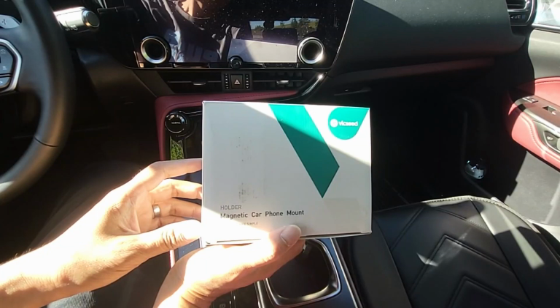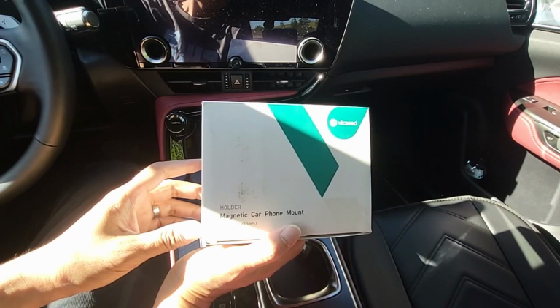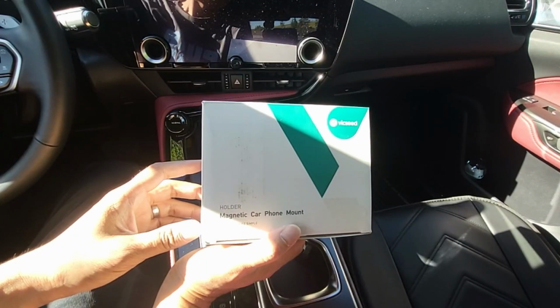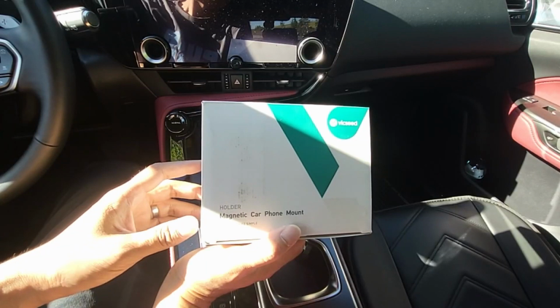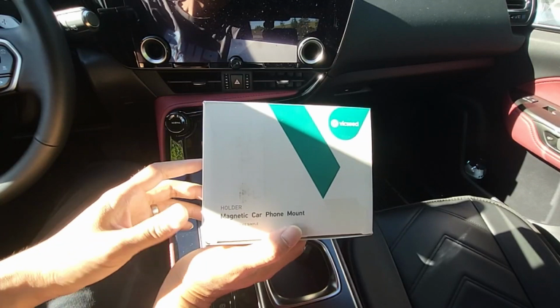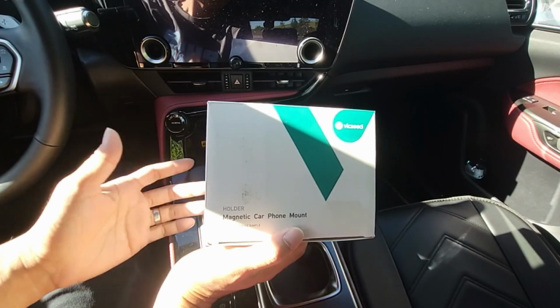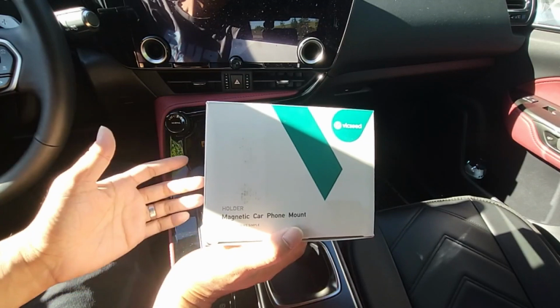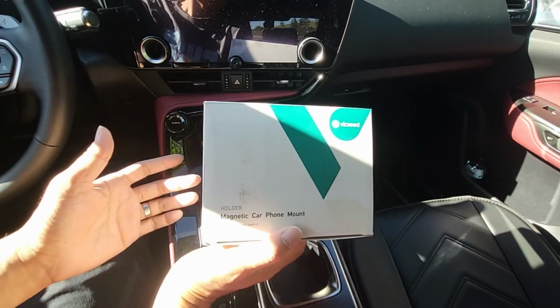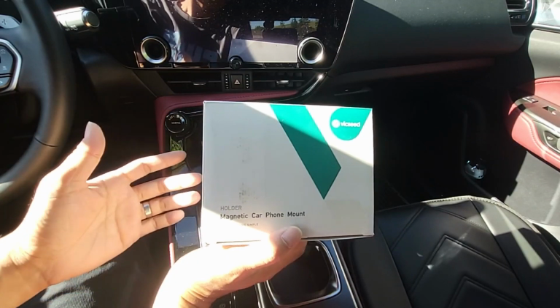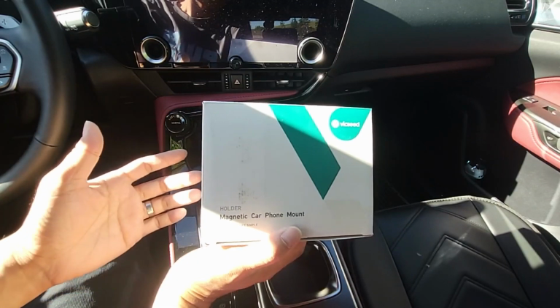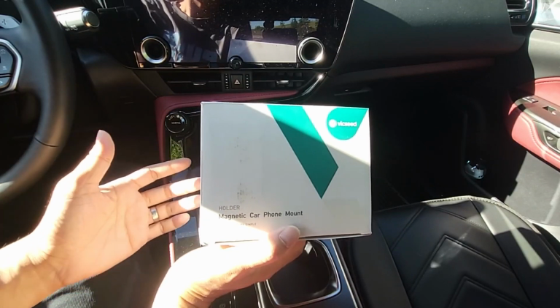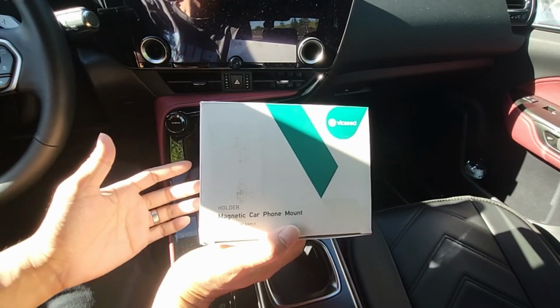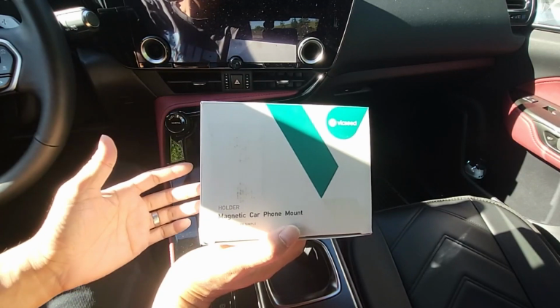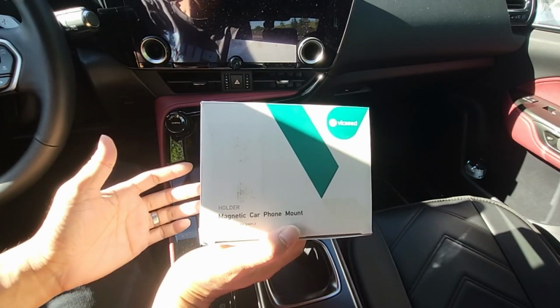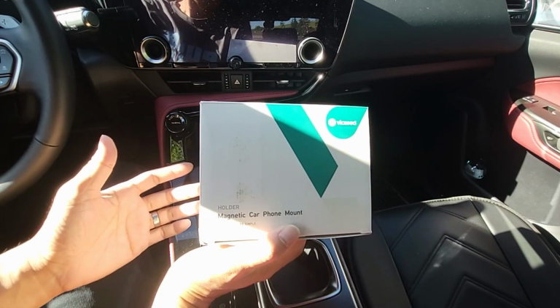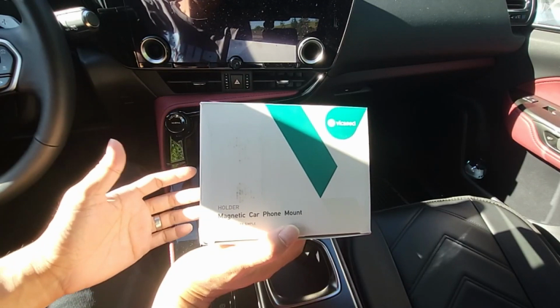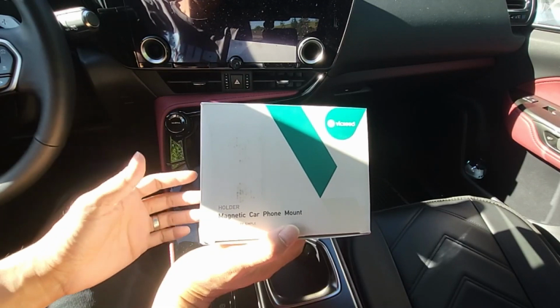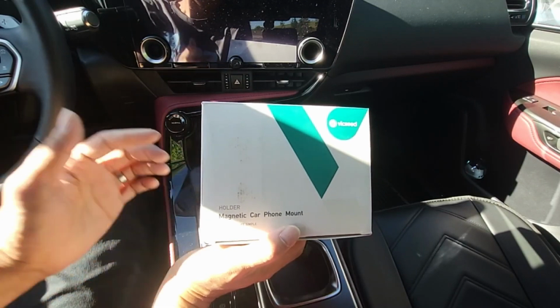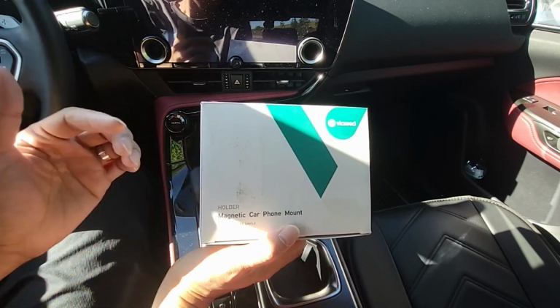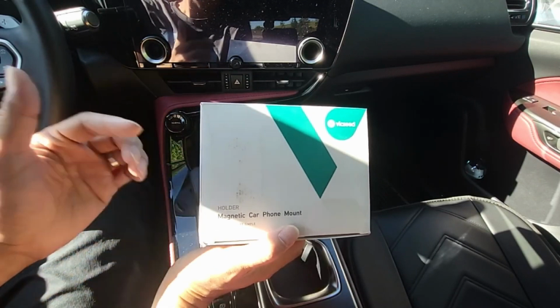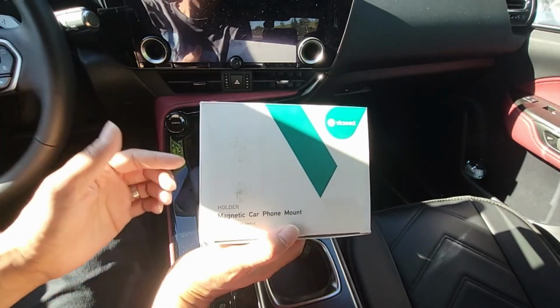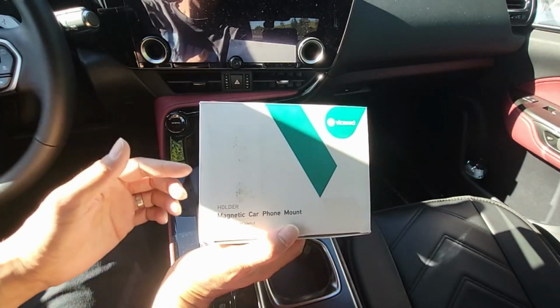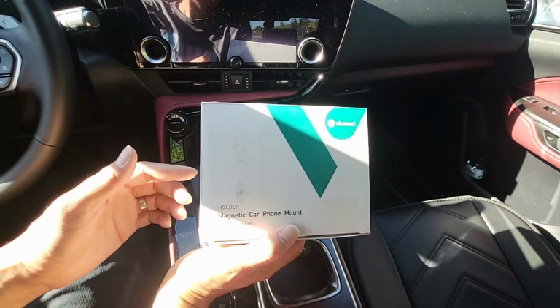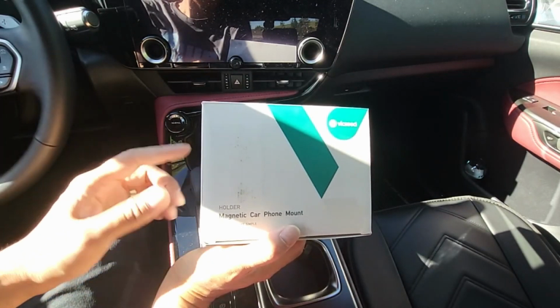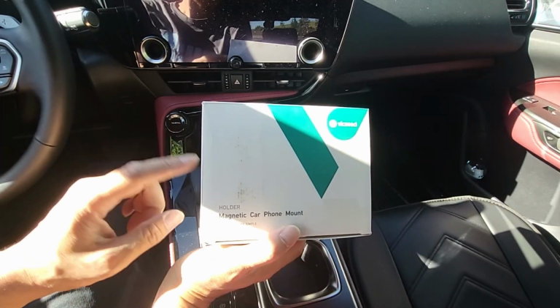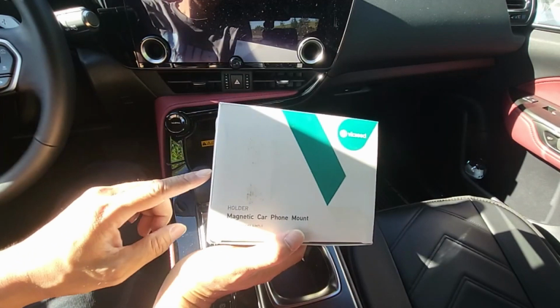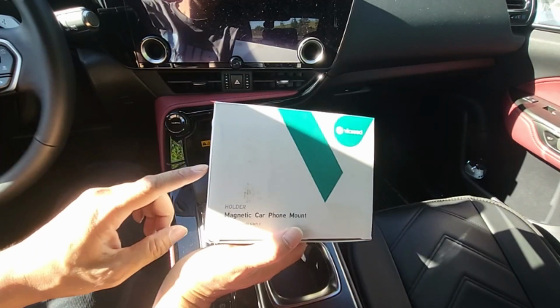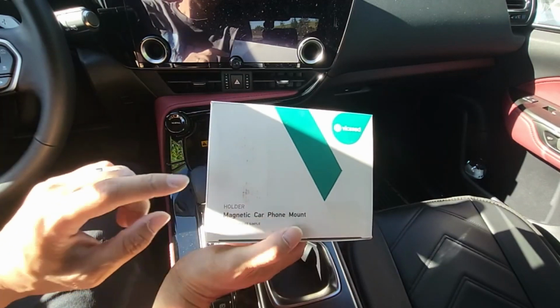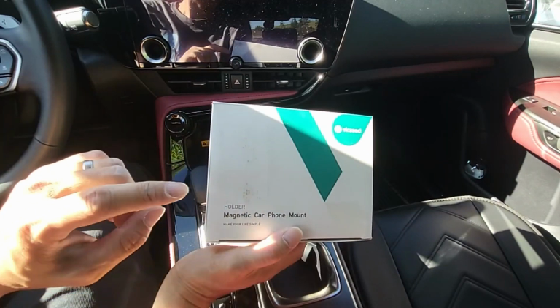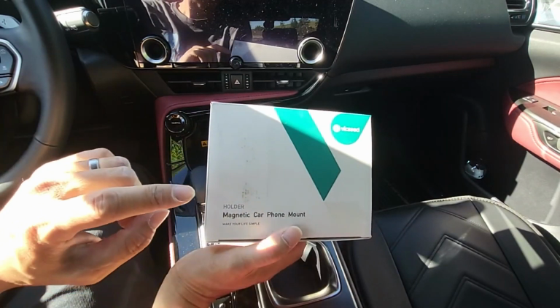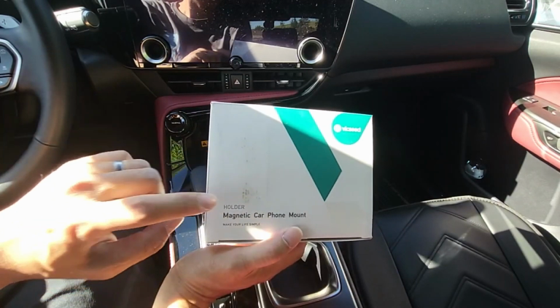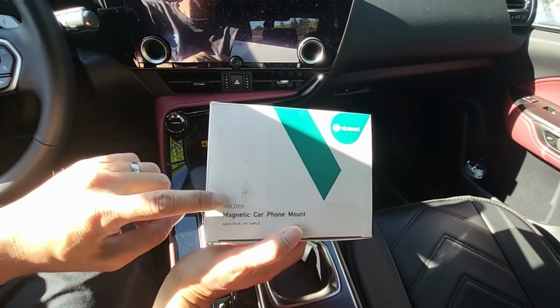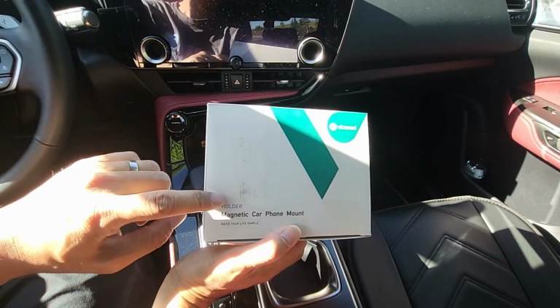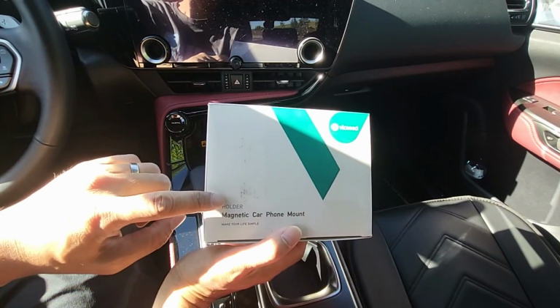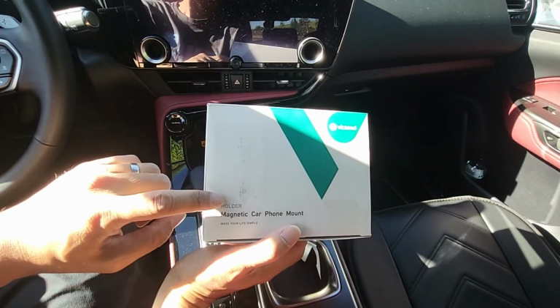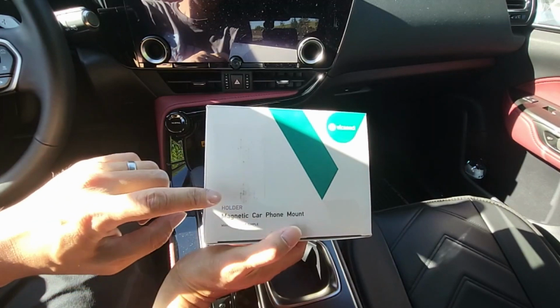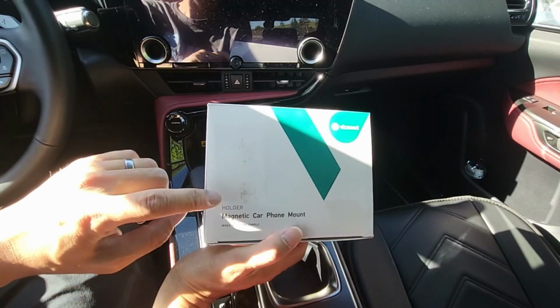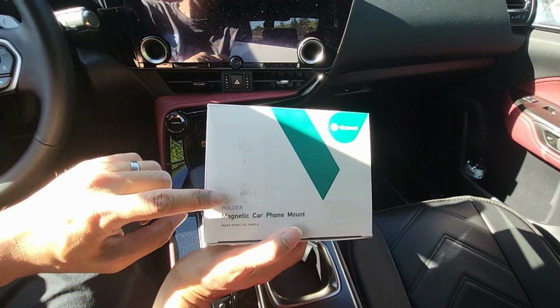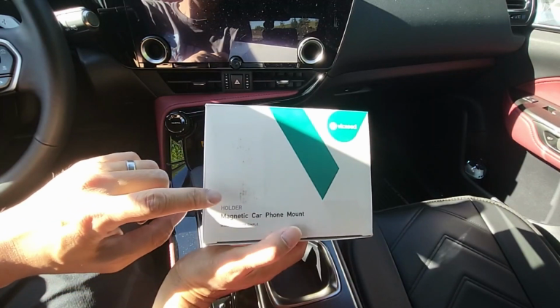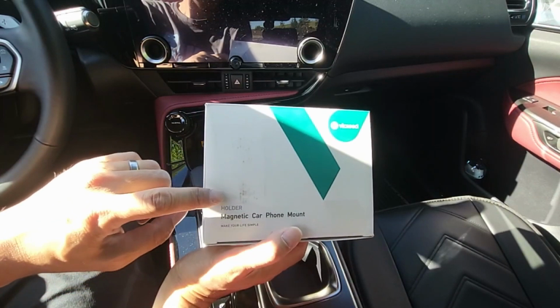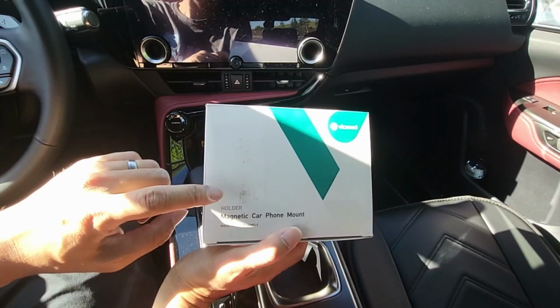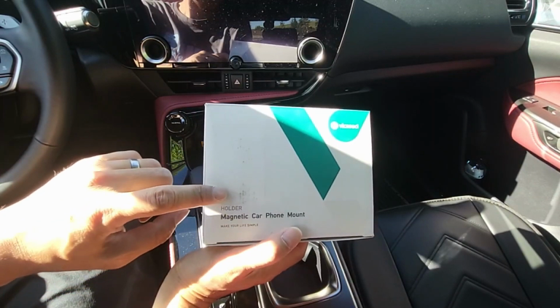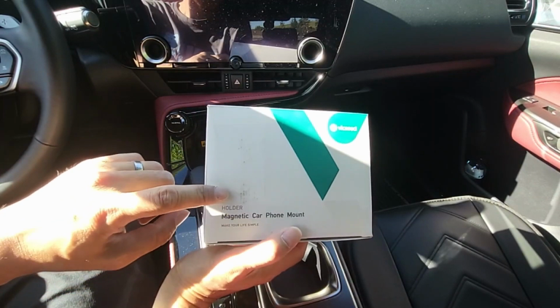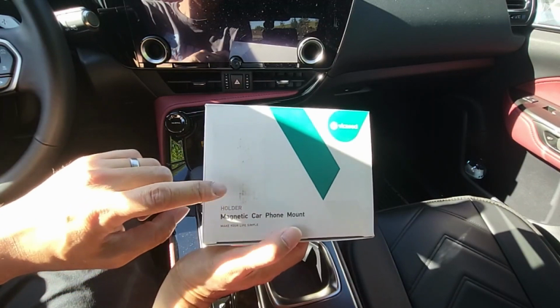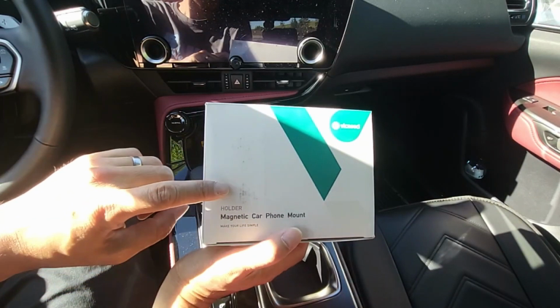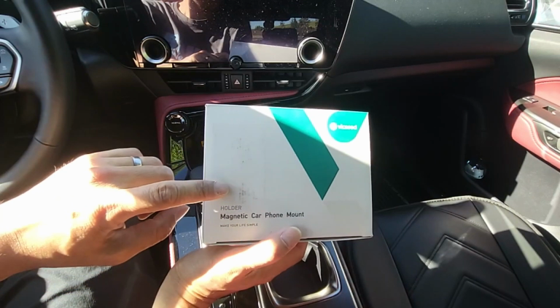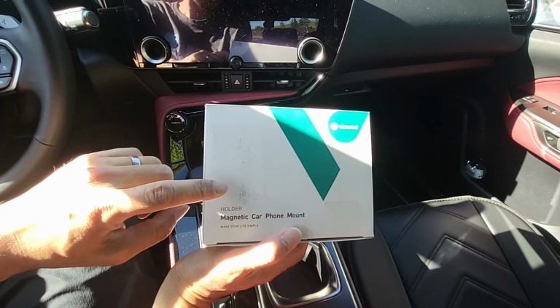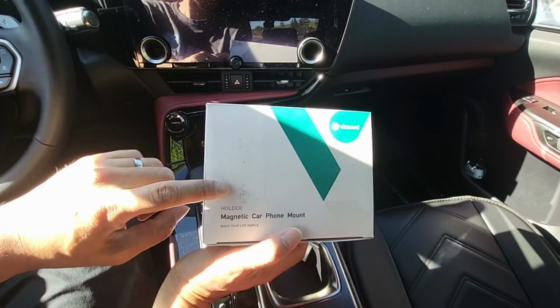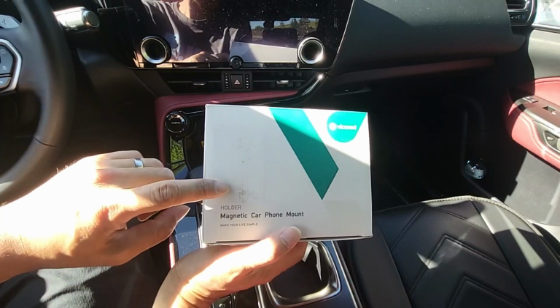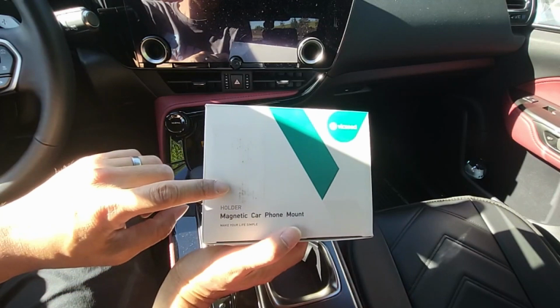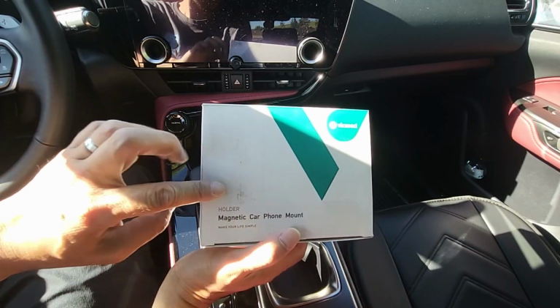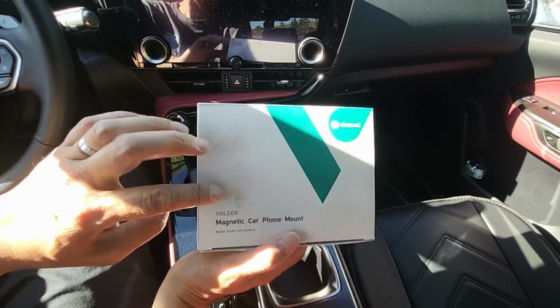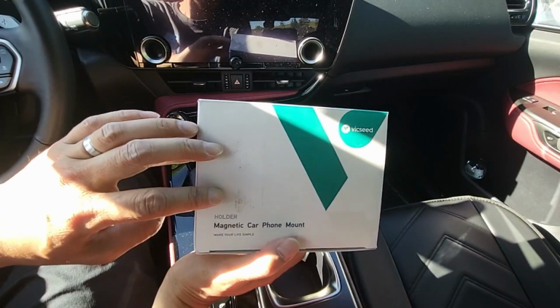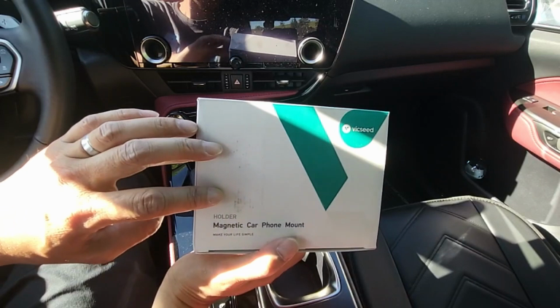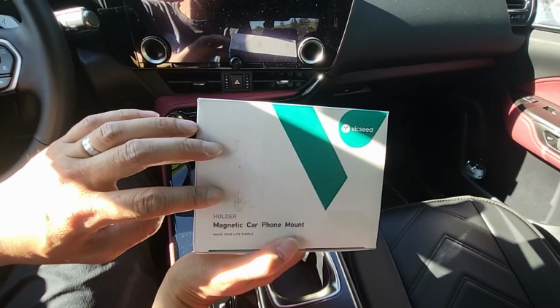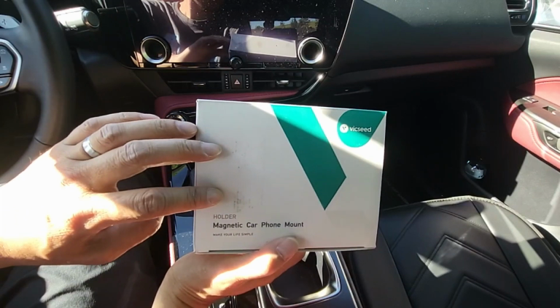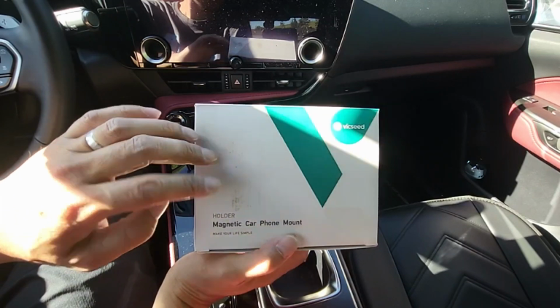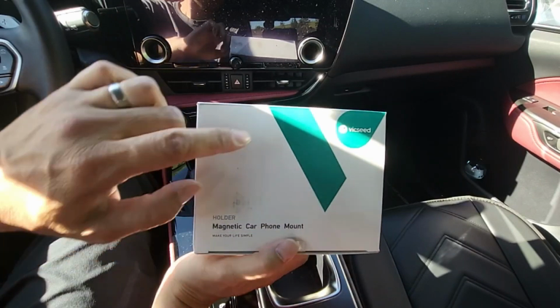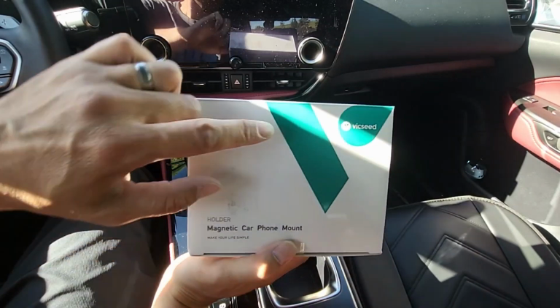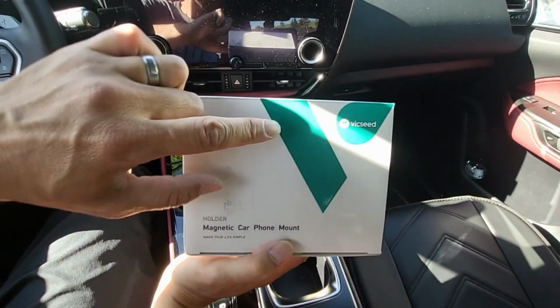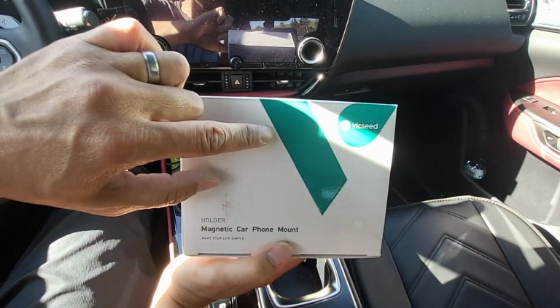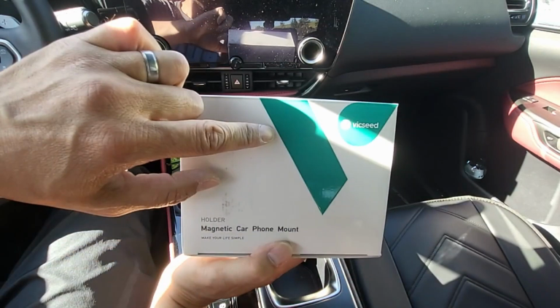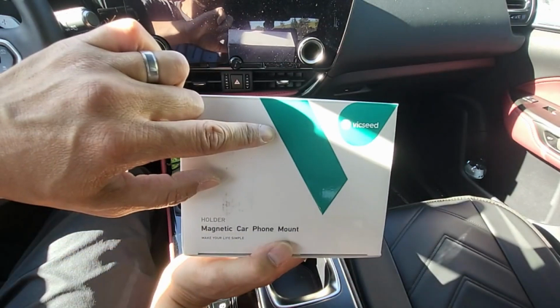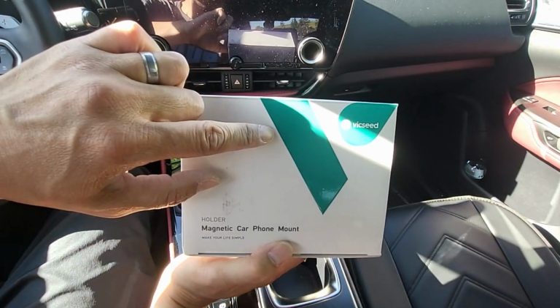Hi everyone, how's everyone doing? In this video I'm going to show you guys a Magnetic Rear View Mirror Core Mount for your phone from Vicseed.